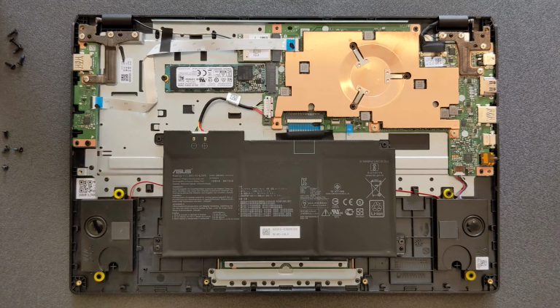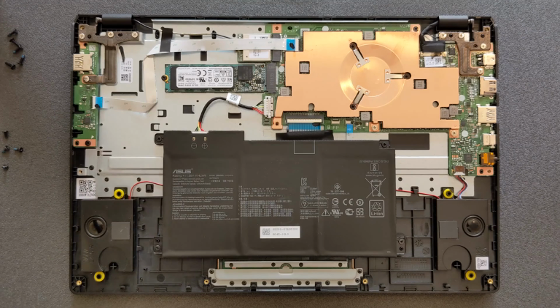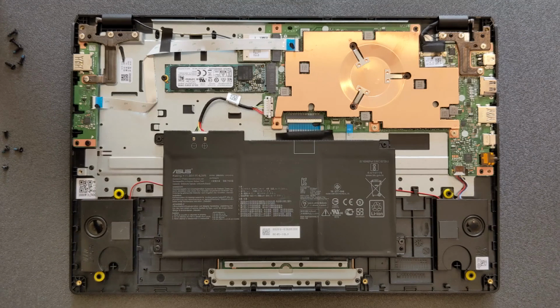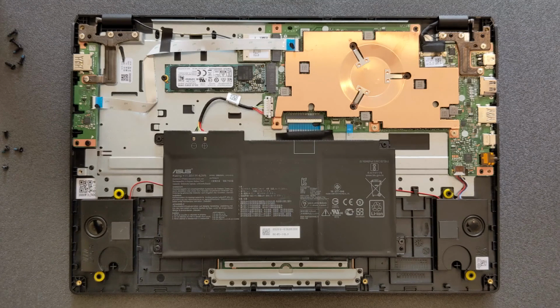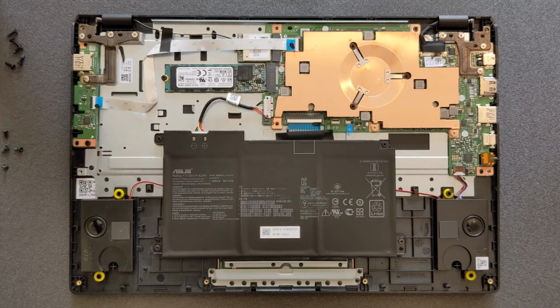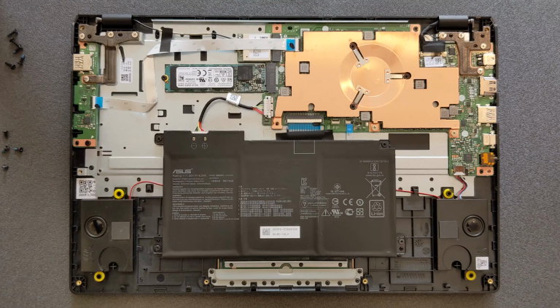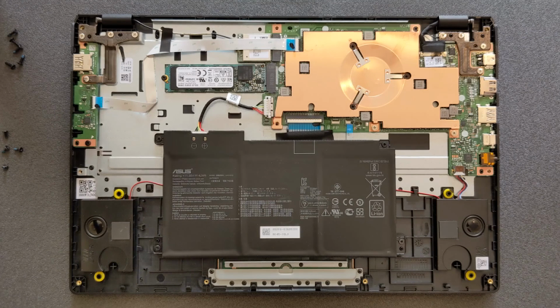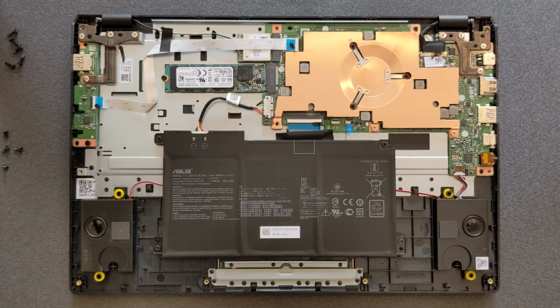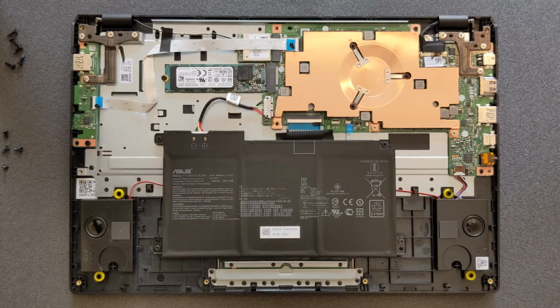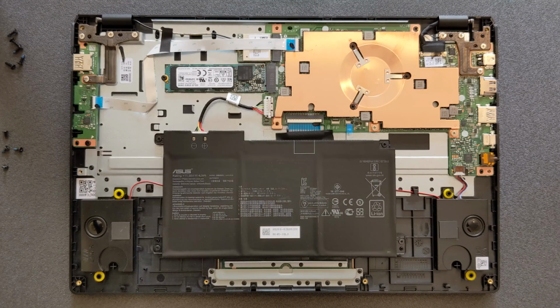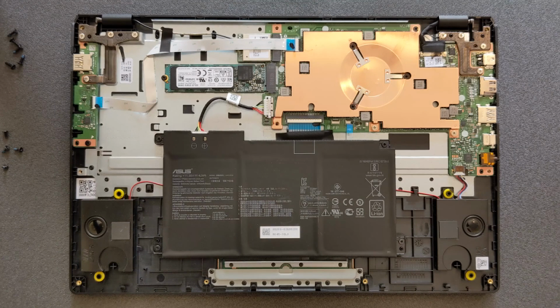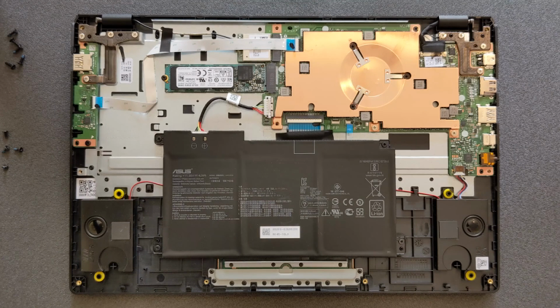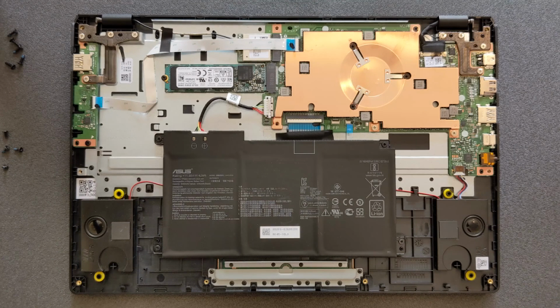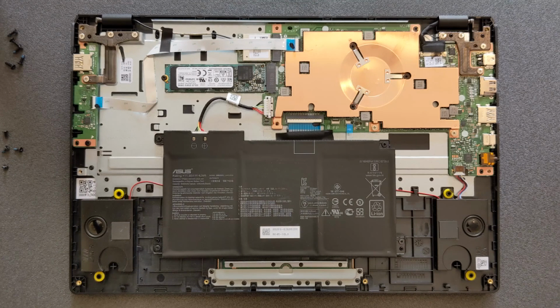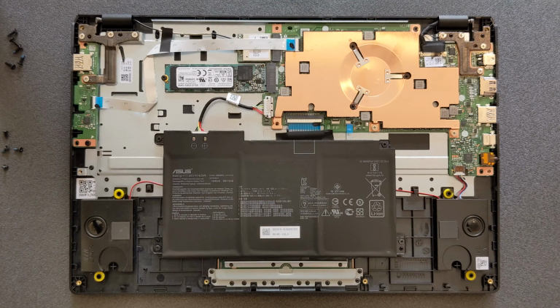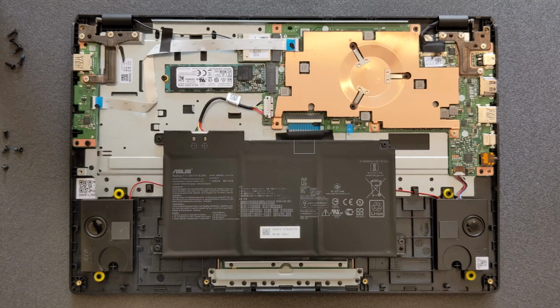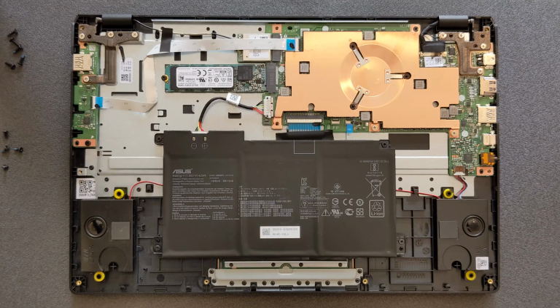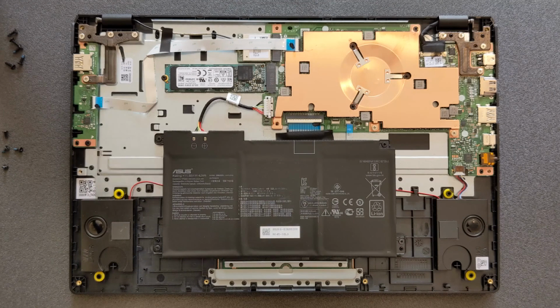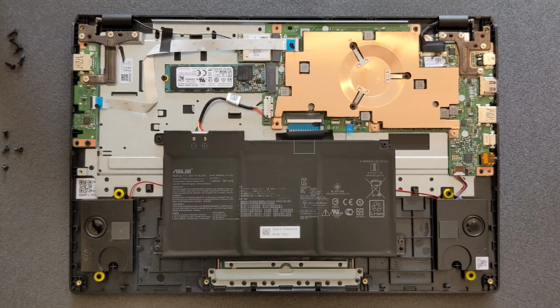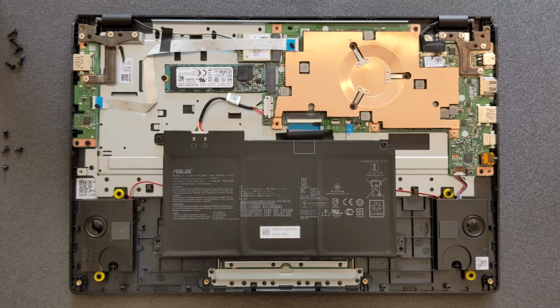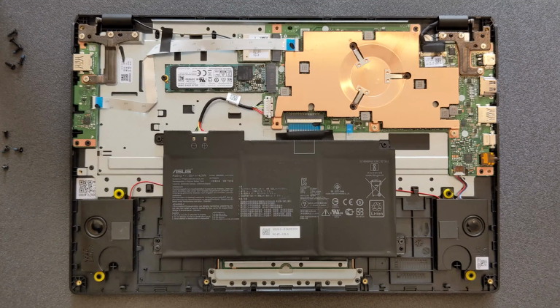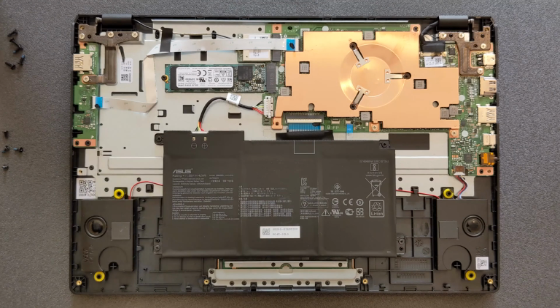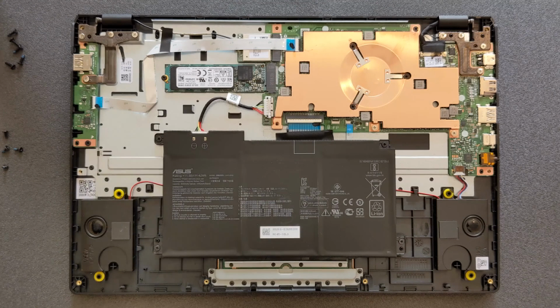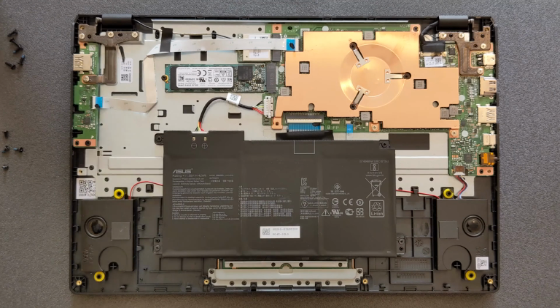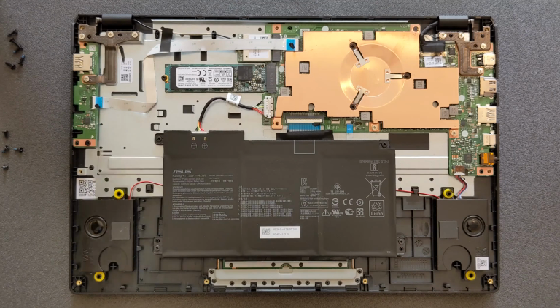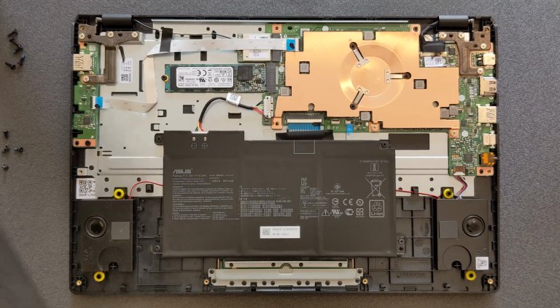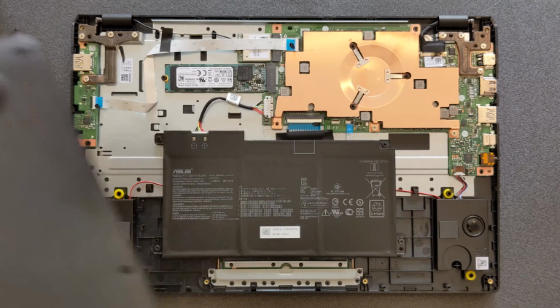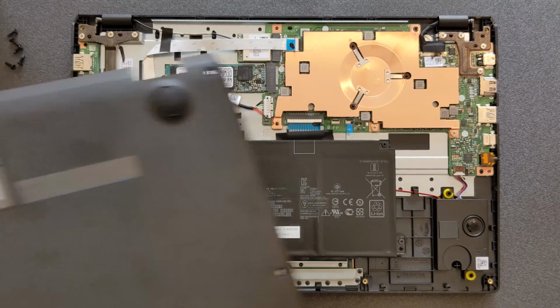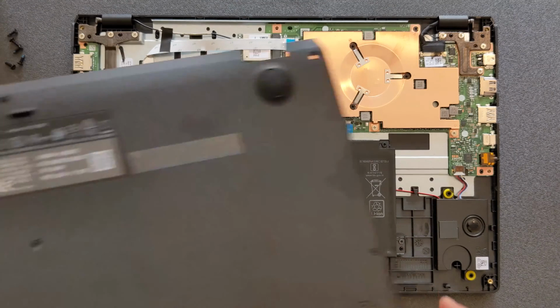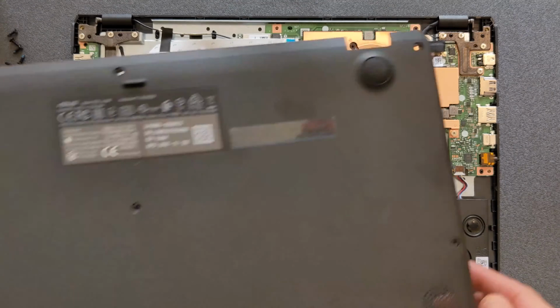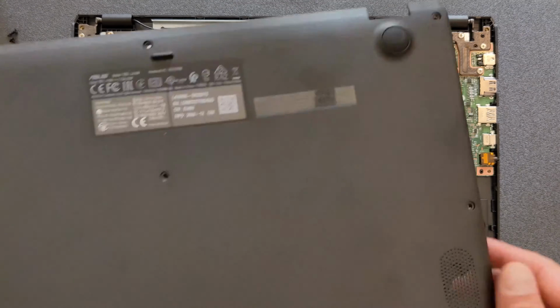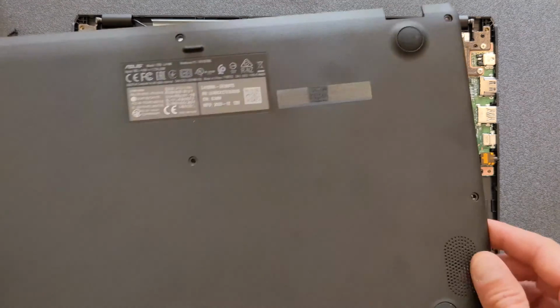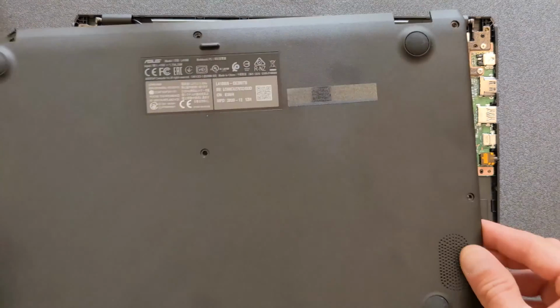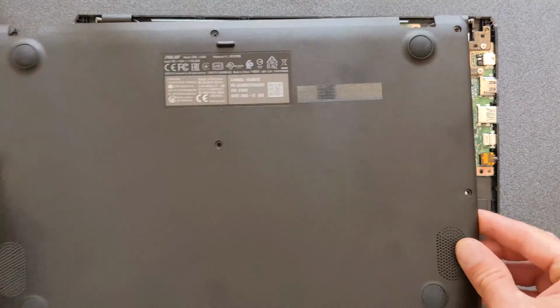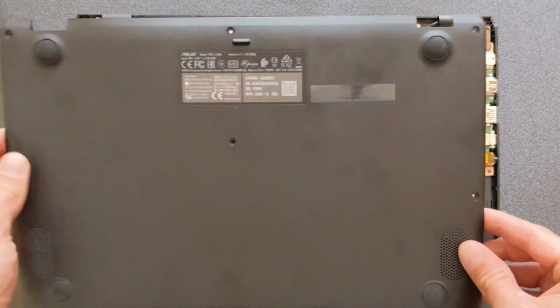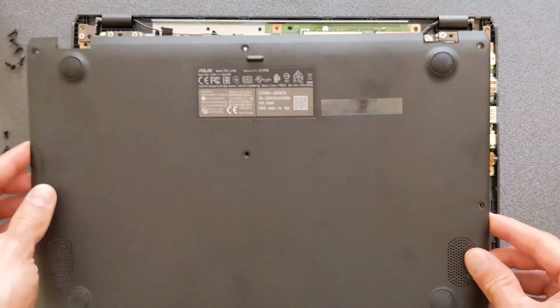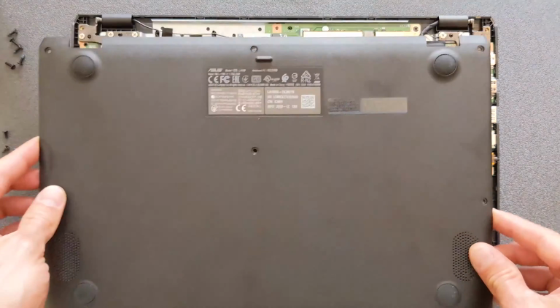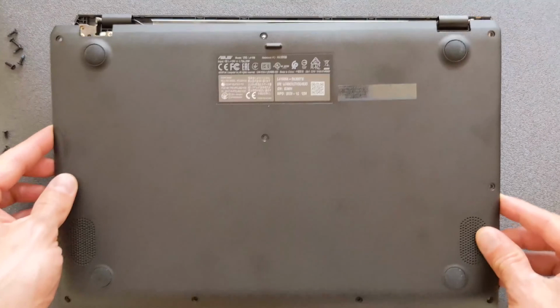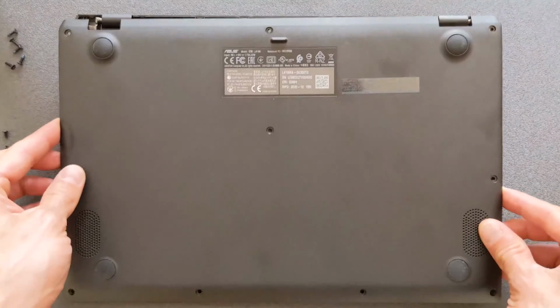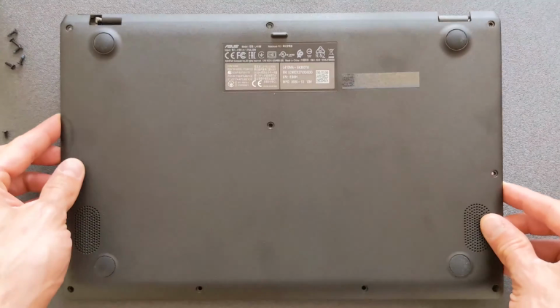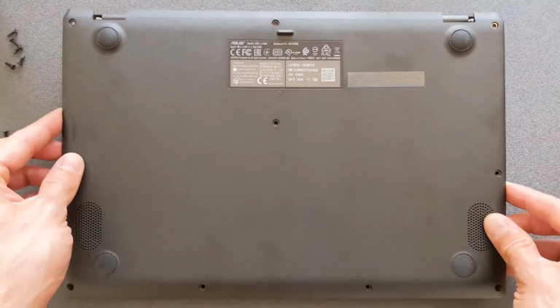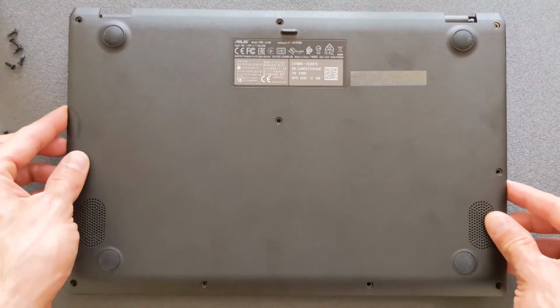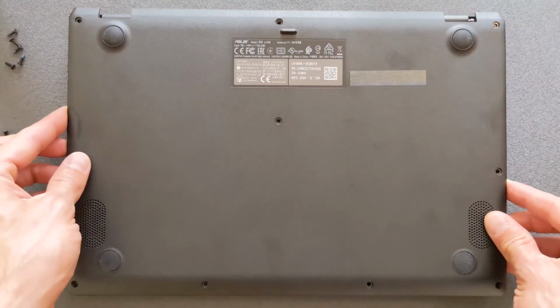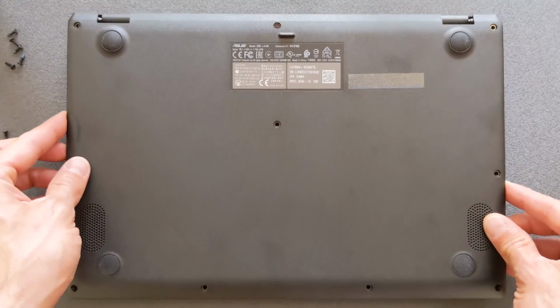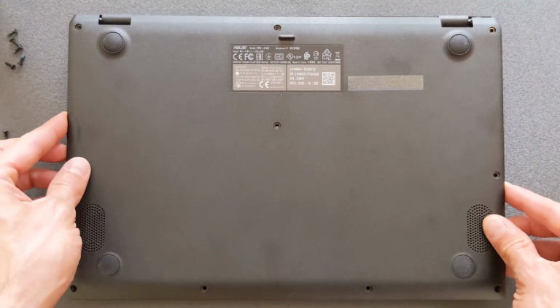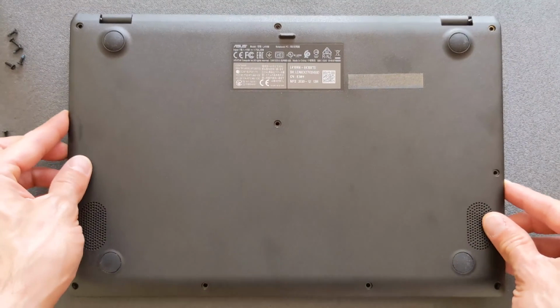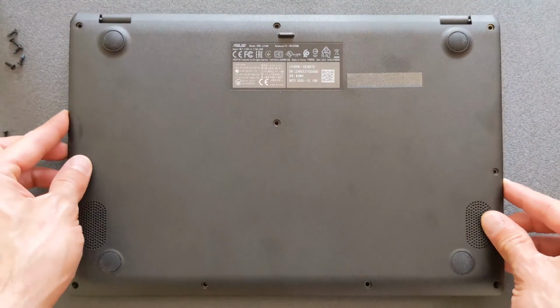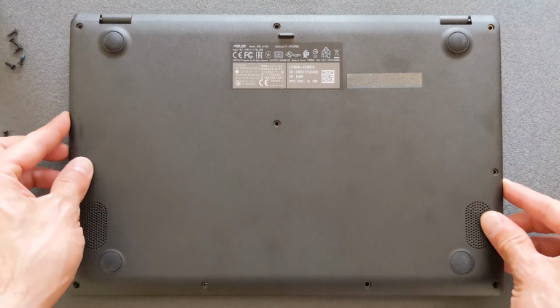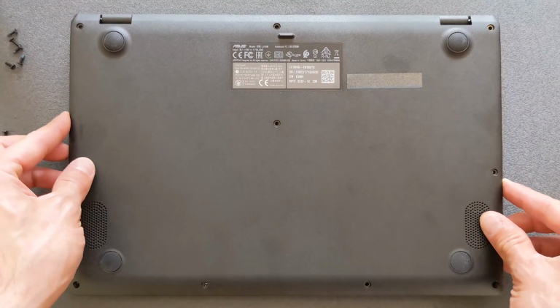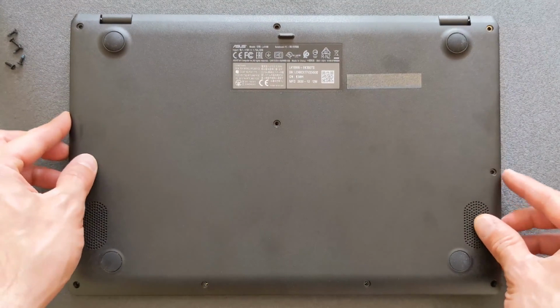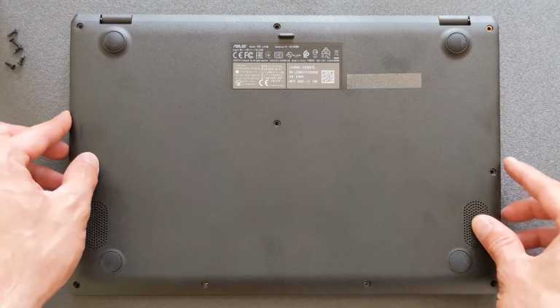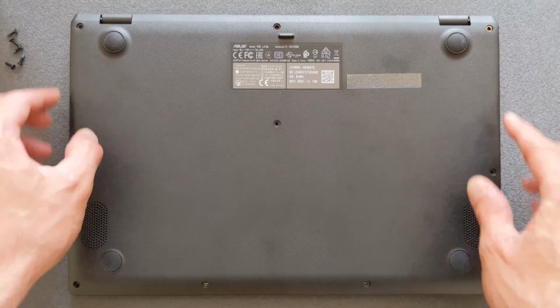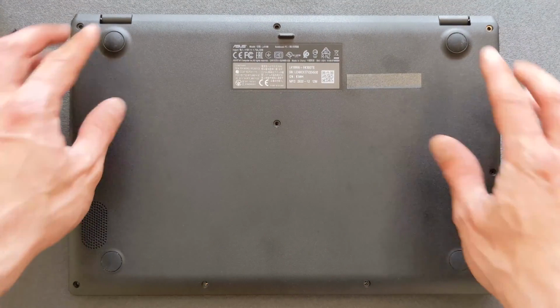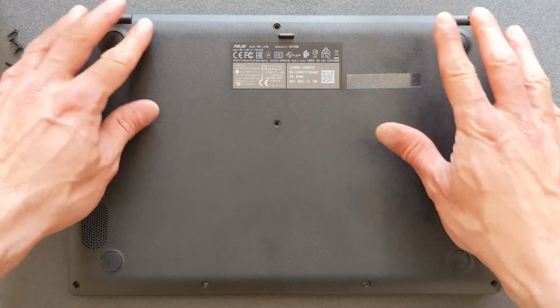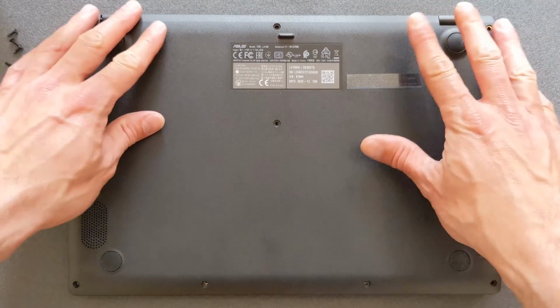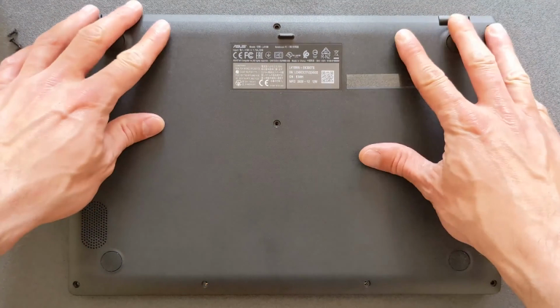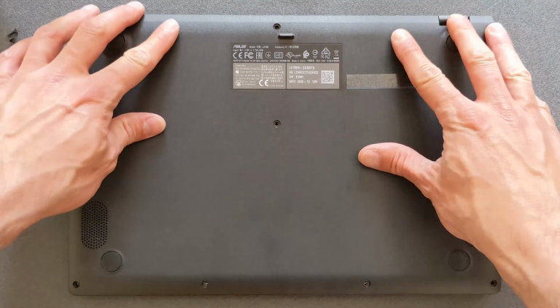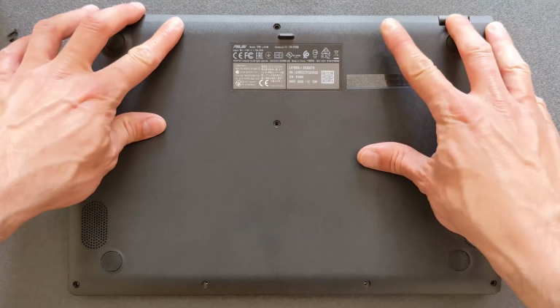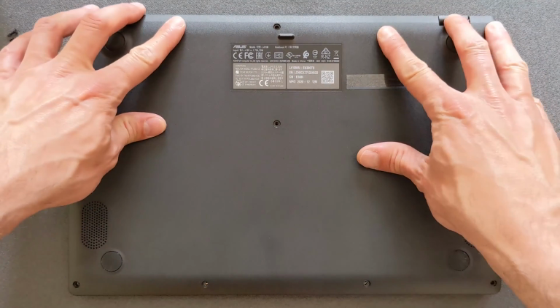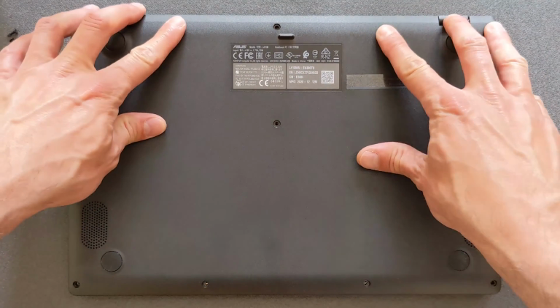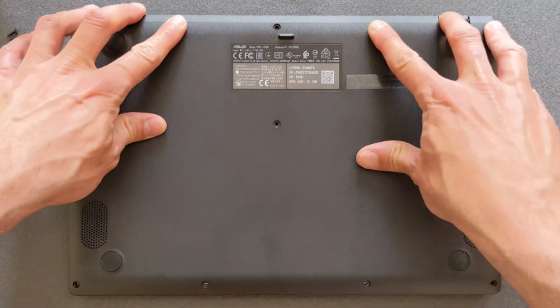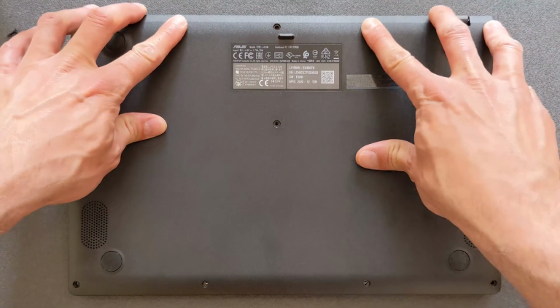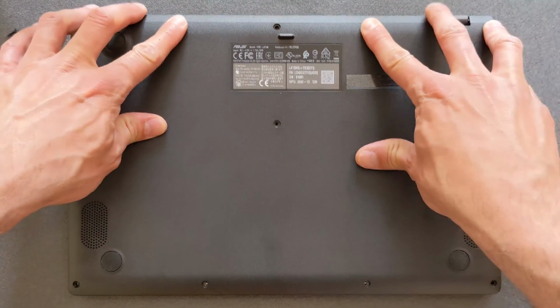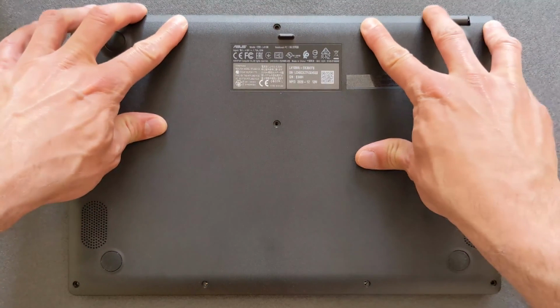You can close the back panel again — there you go. In a minute I'm gonna show you the actual specs of the laptop. I'm gonna boot it up and you can see for yourself that it's working.